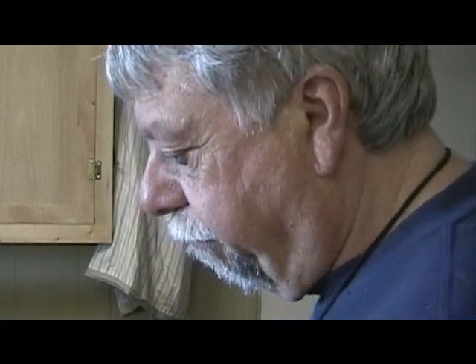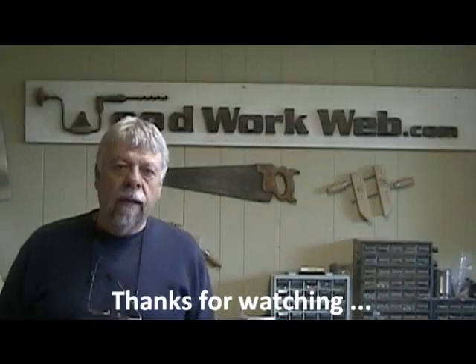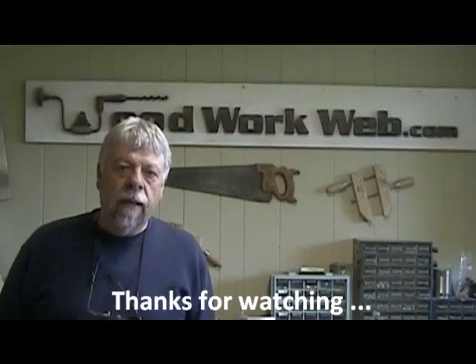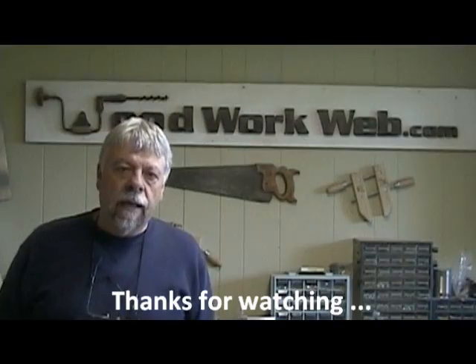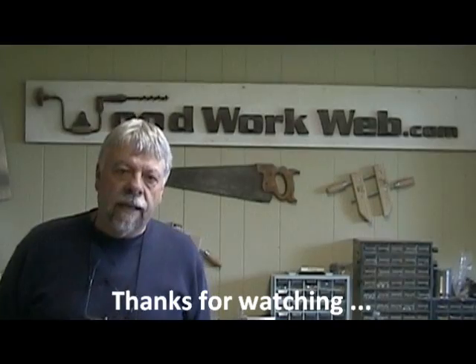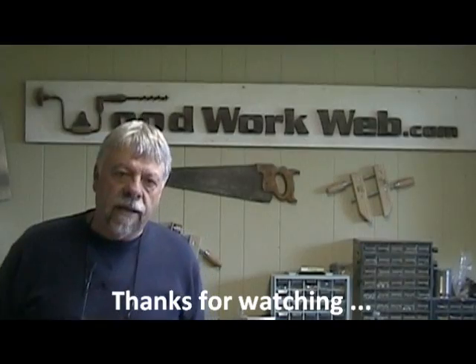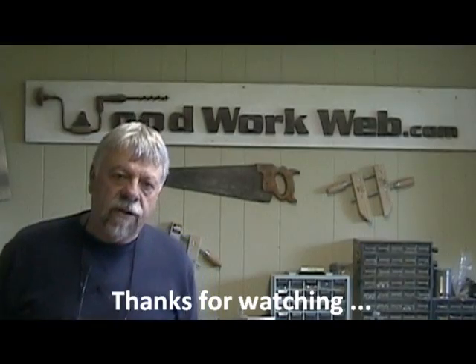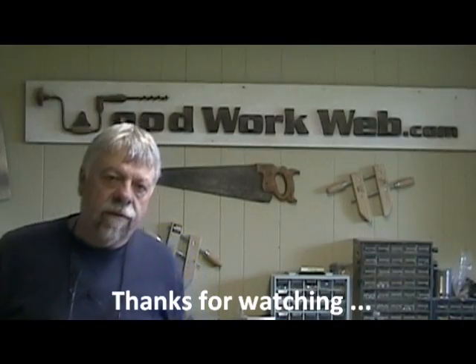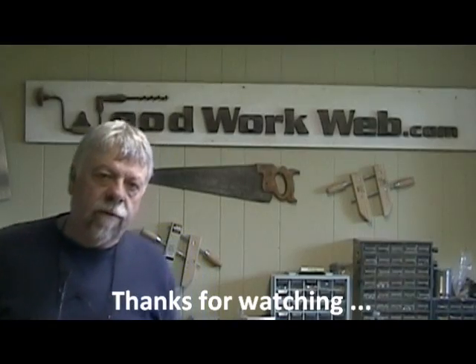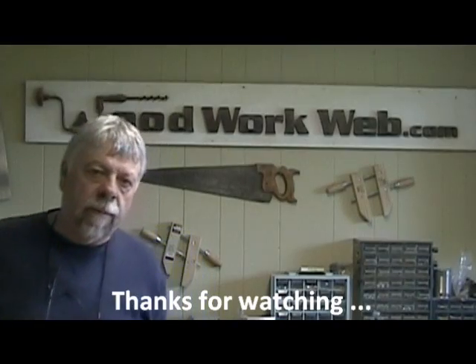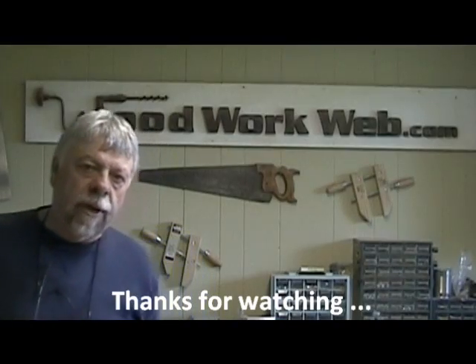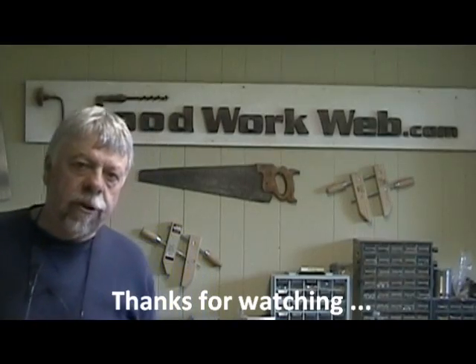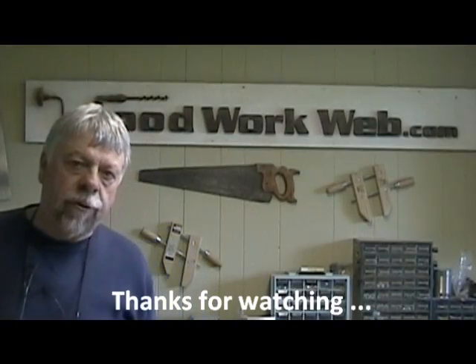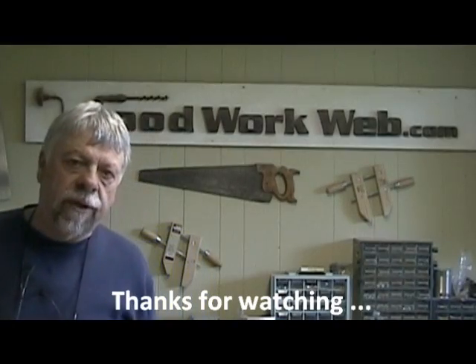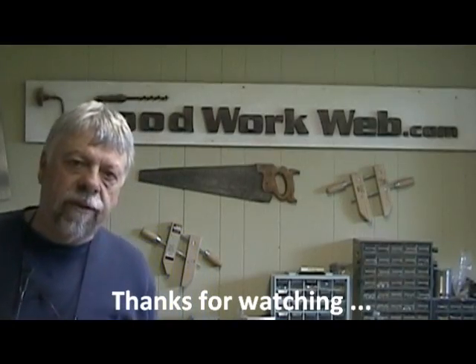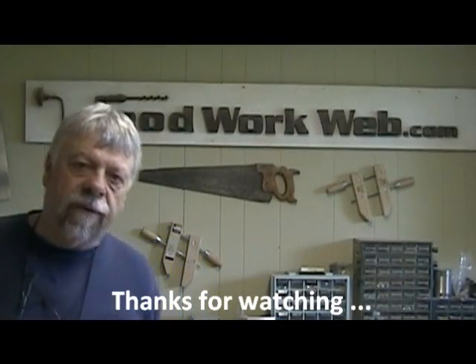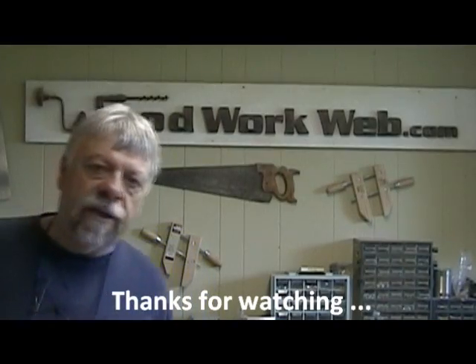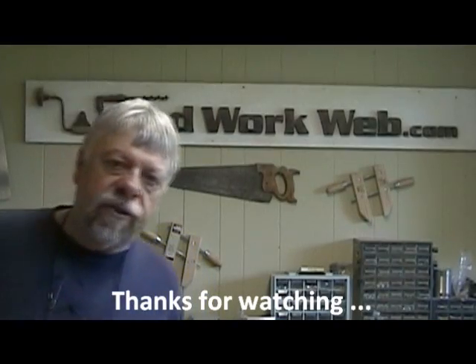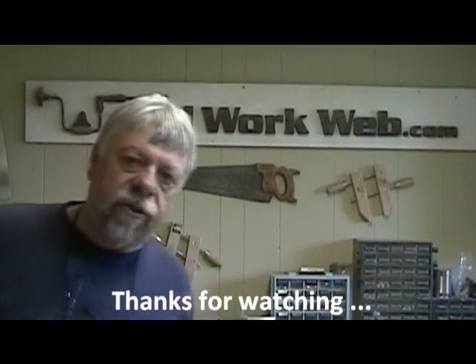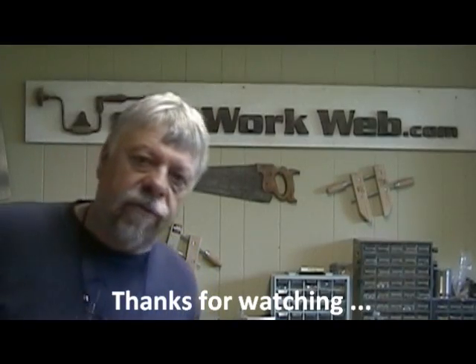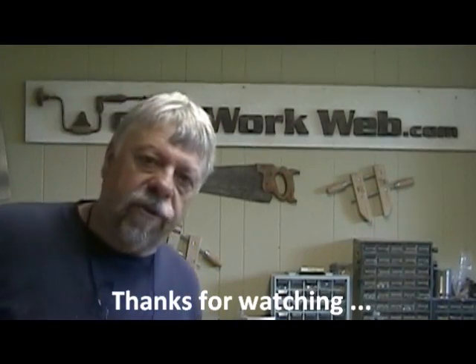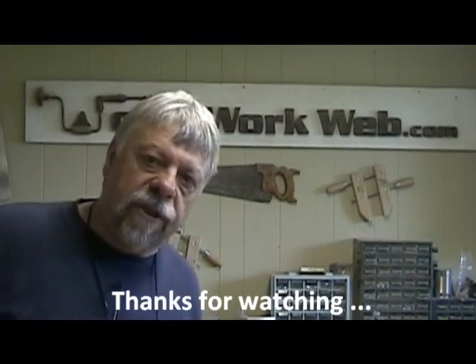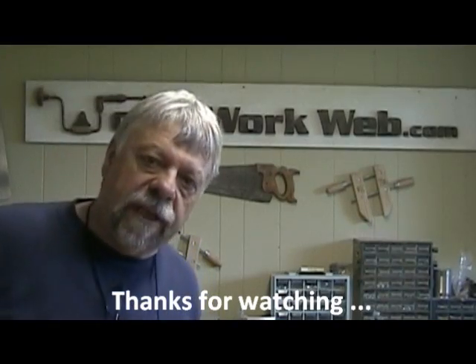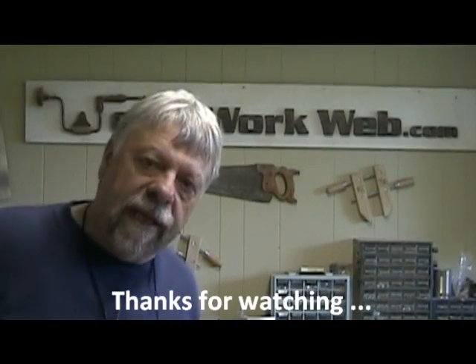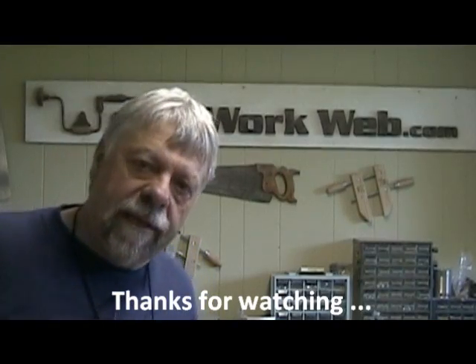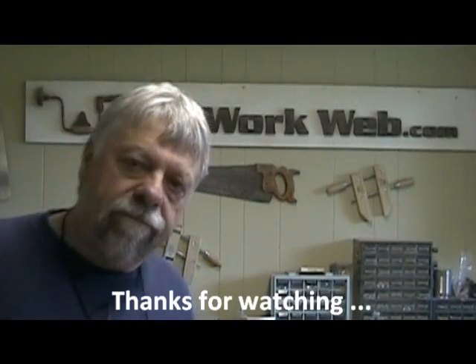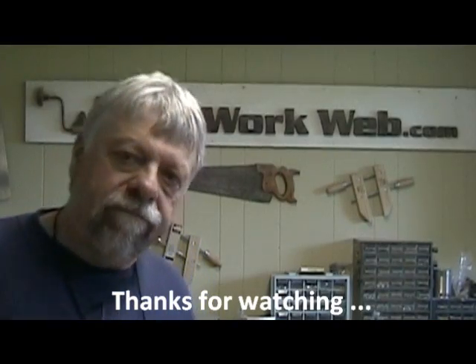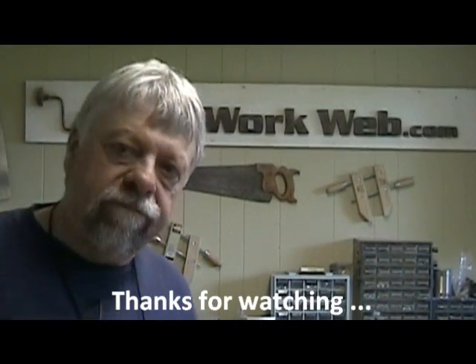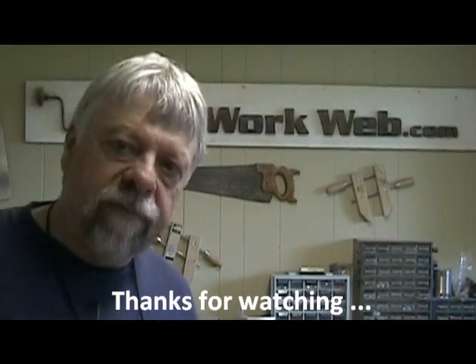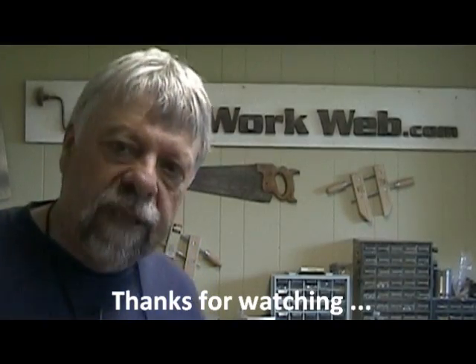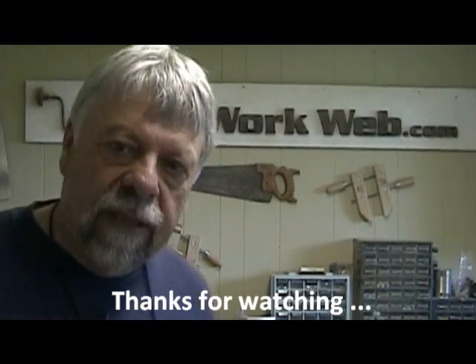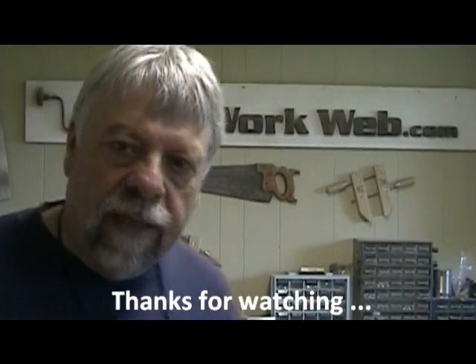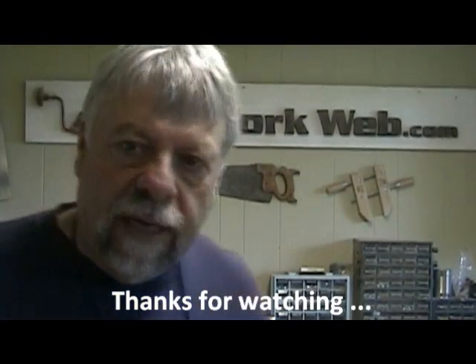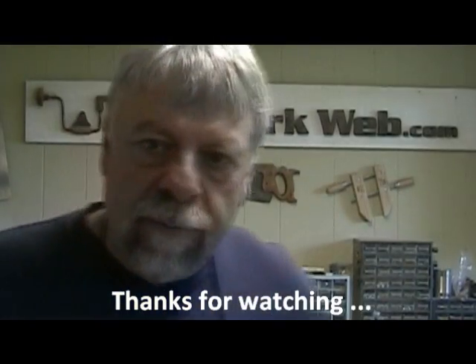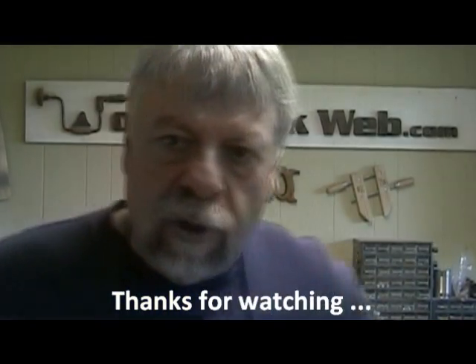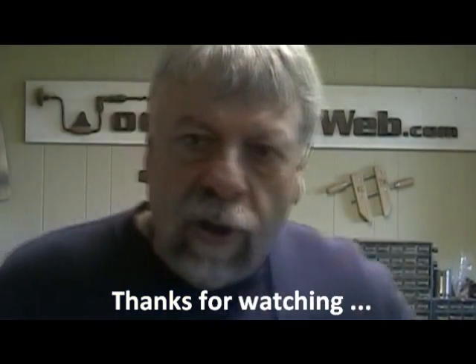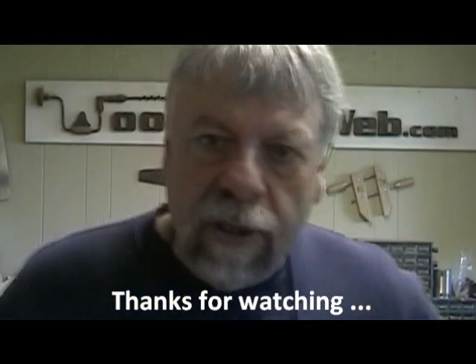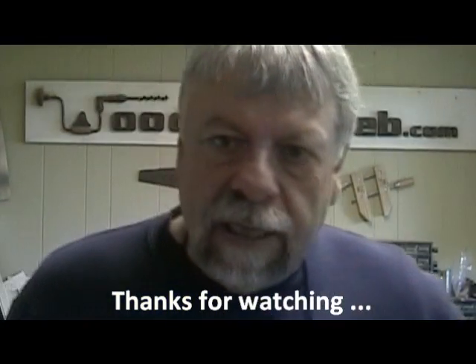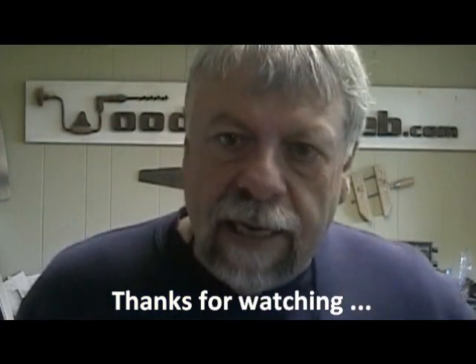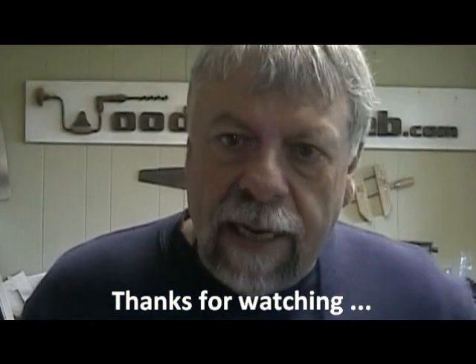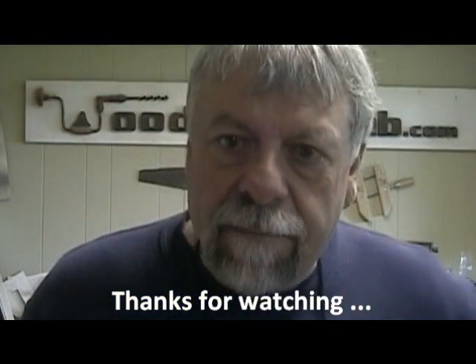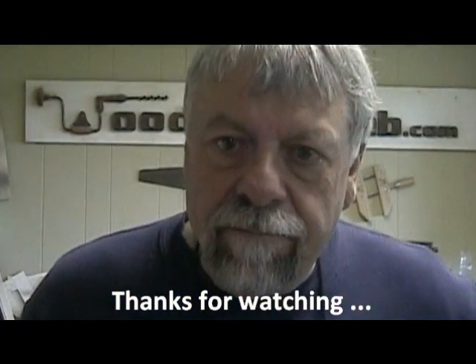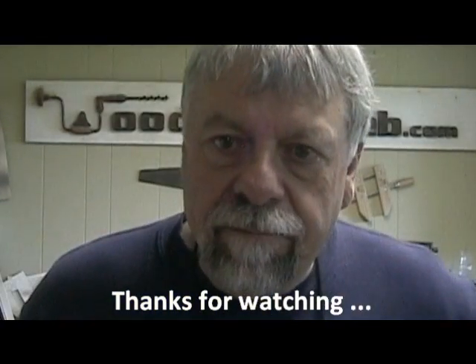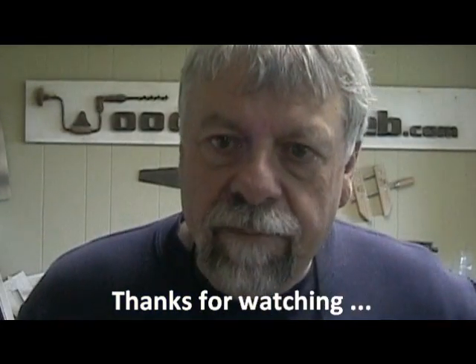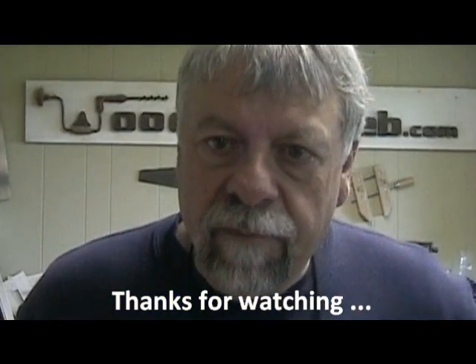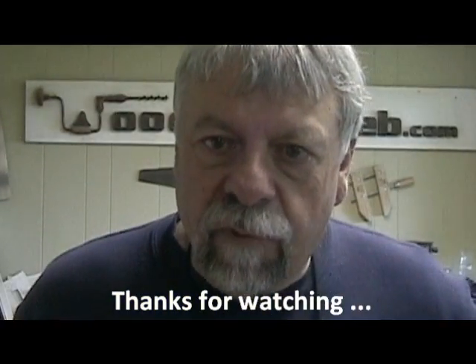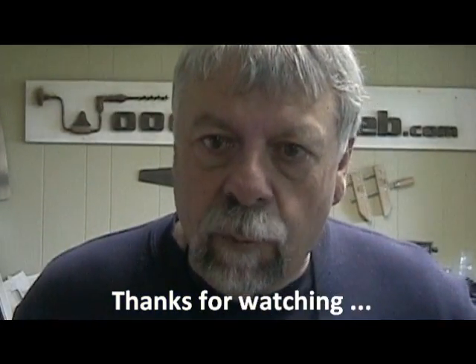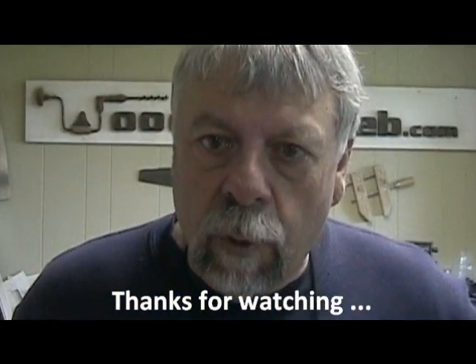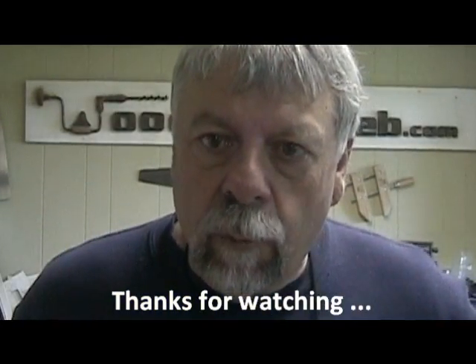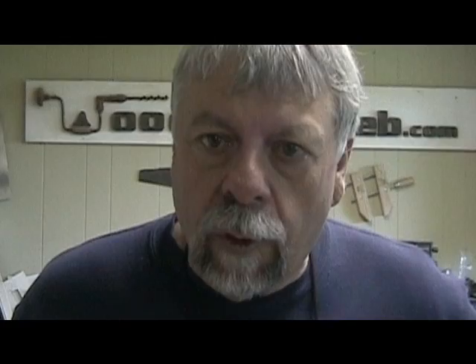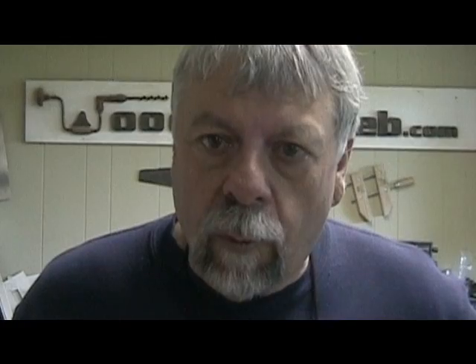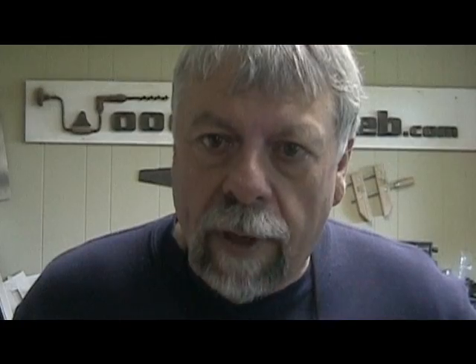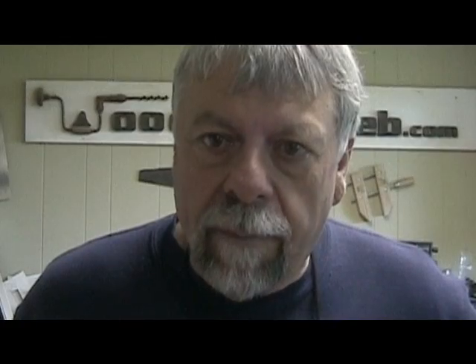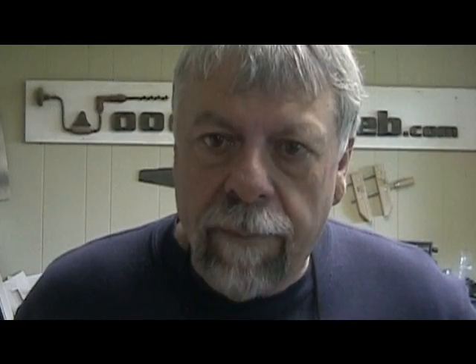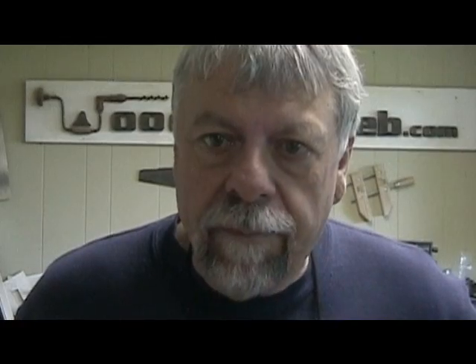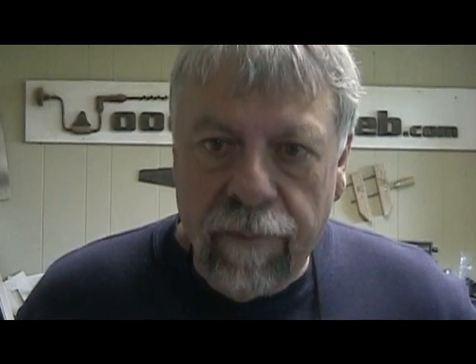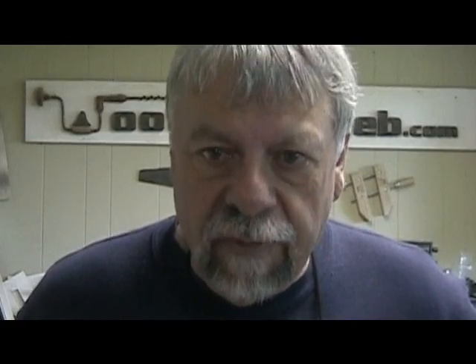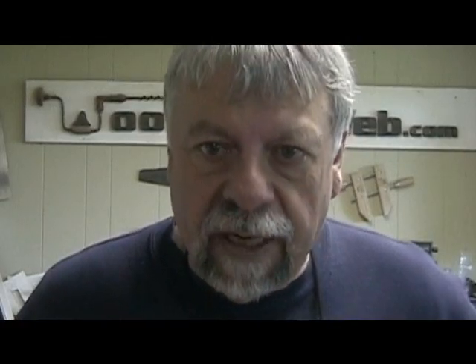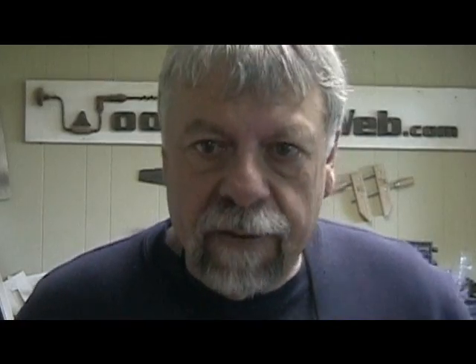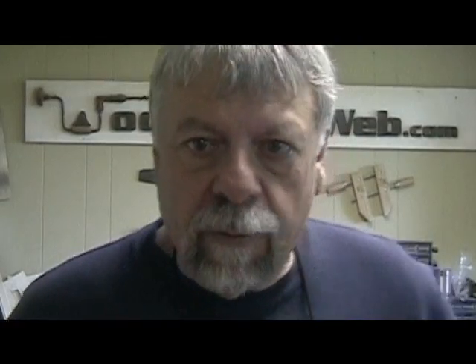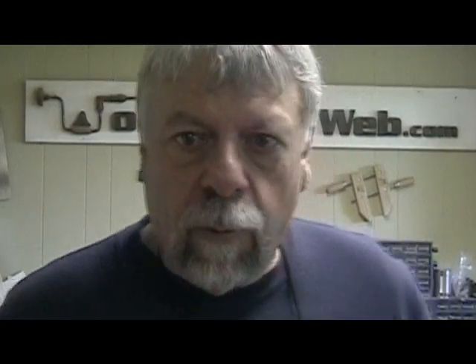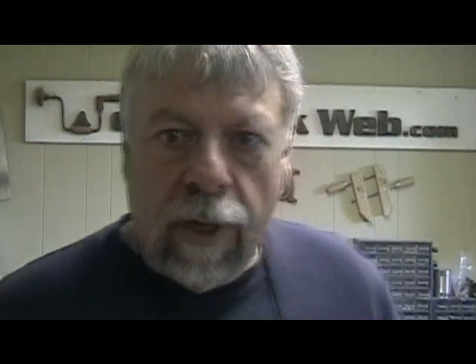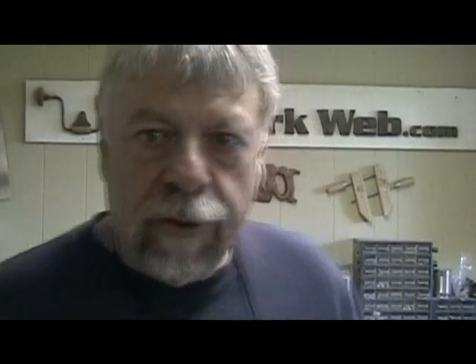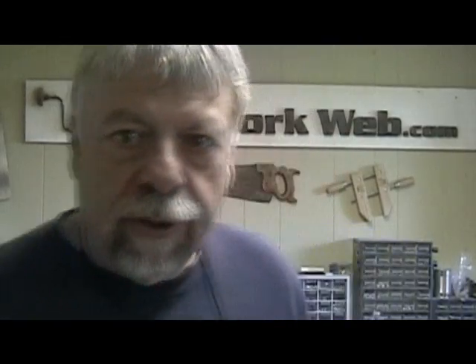And that's it for measuring devices for today. I'm Colin Kinnett from WoodworkWeb. Thanks for watching.